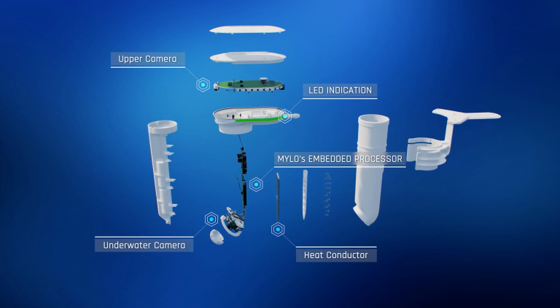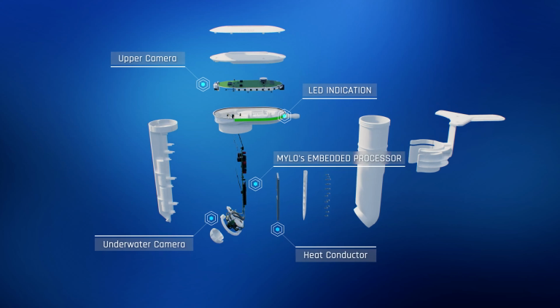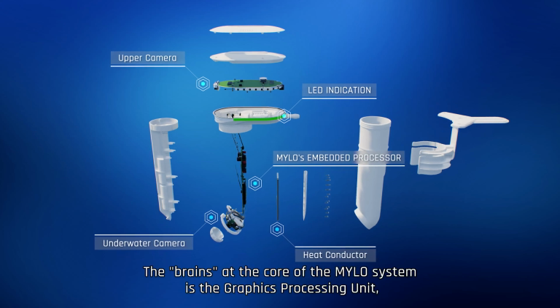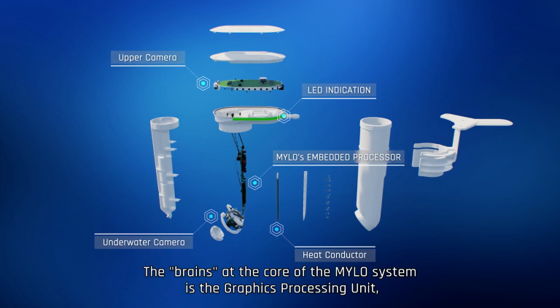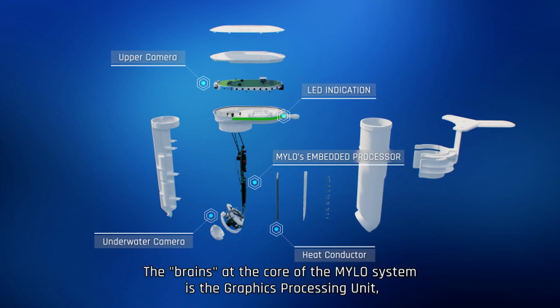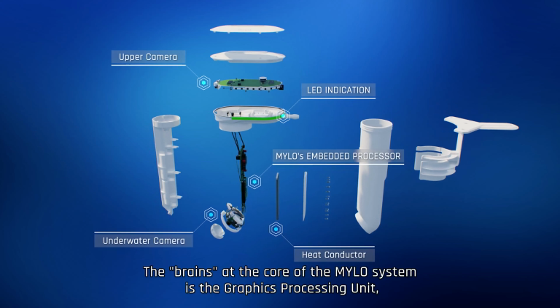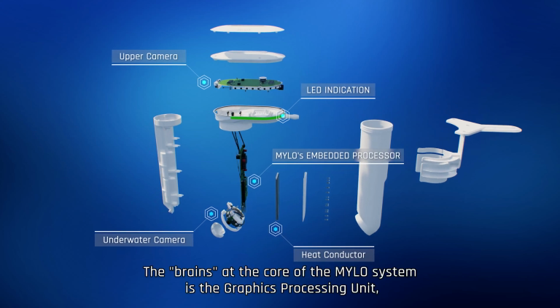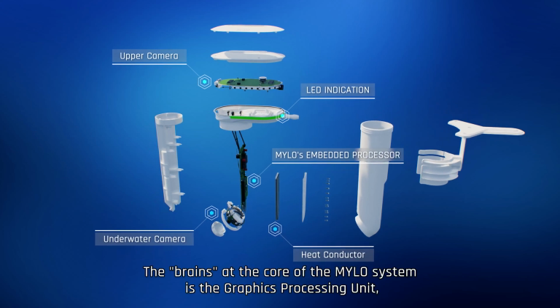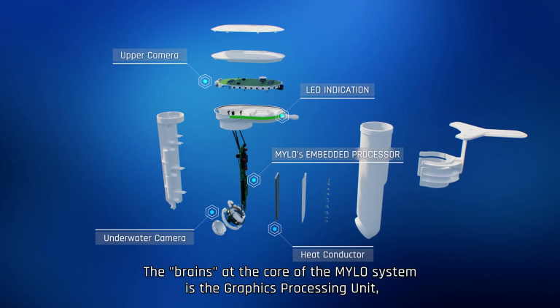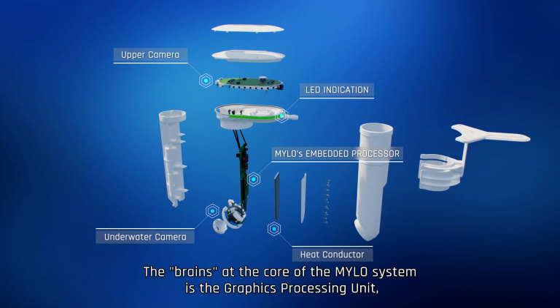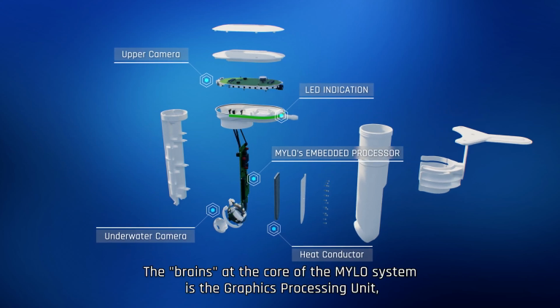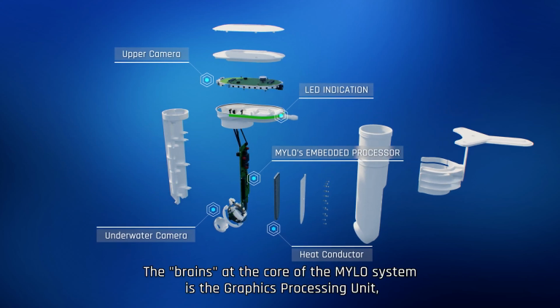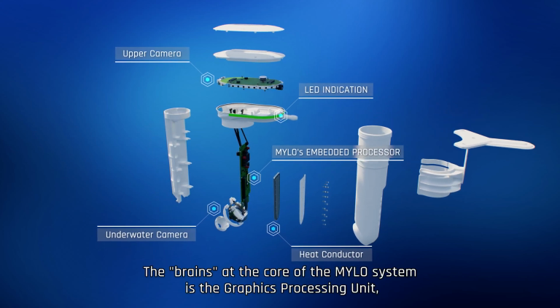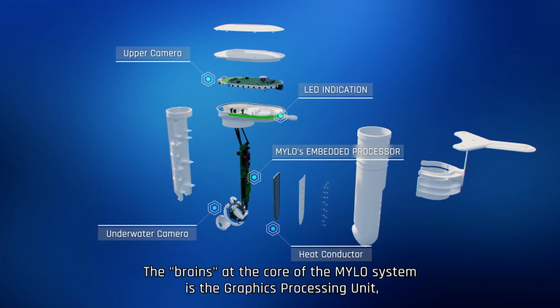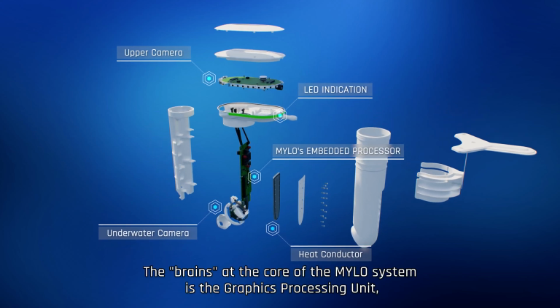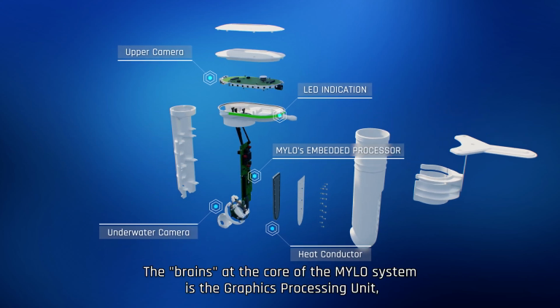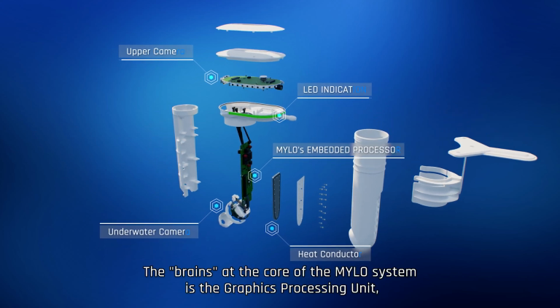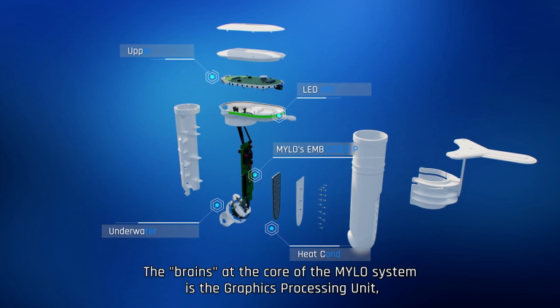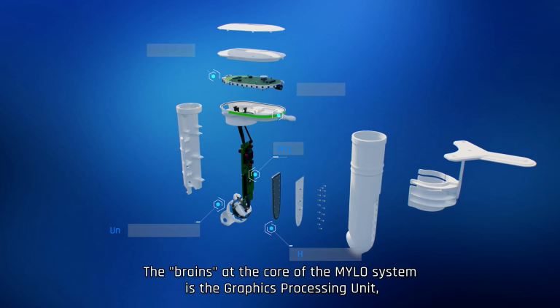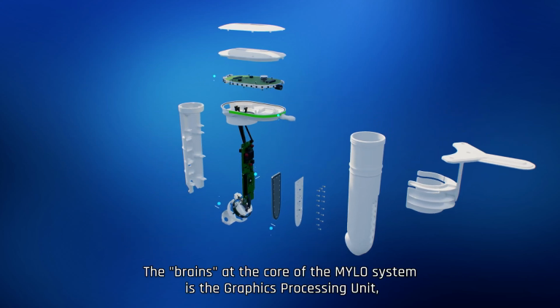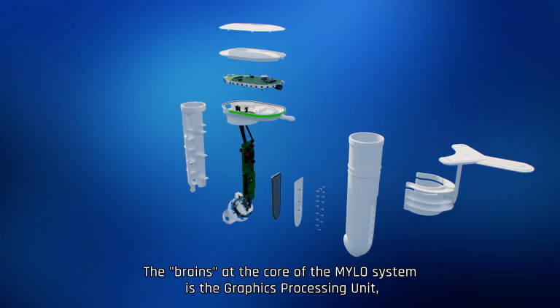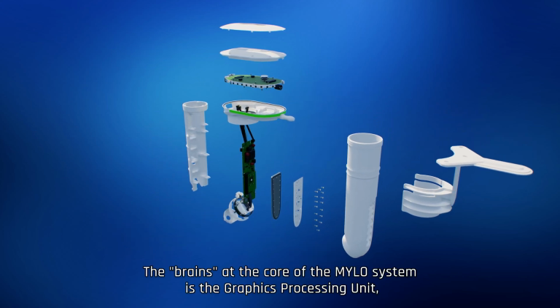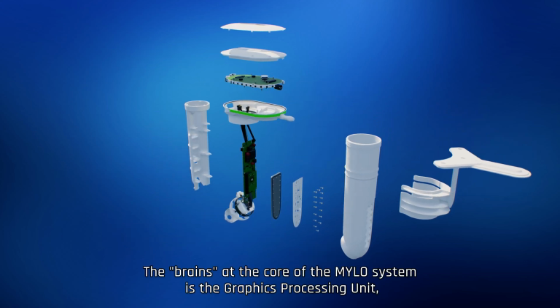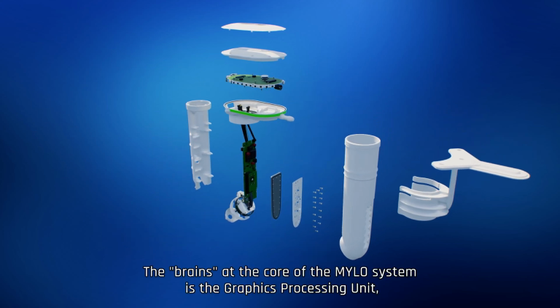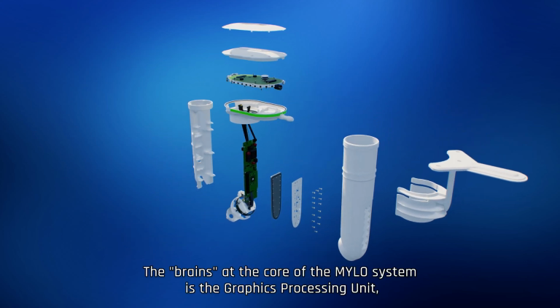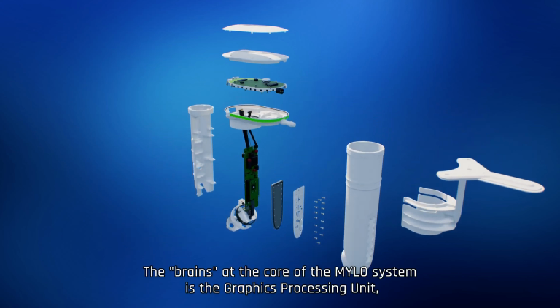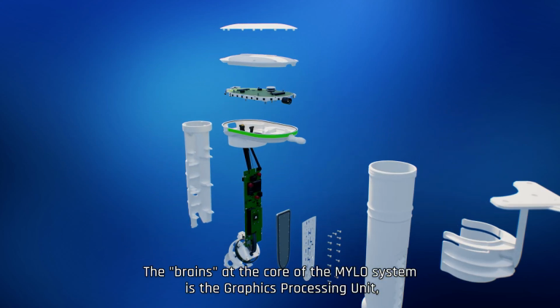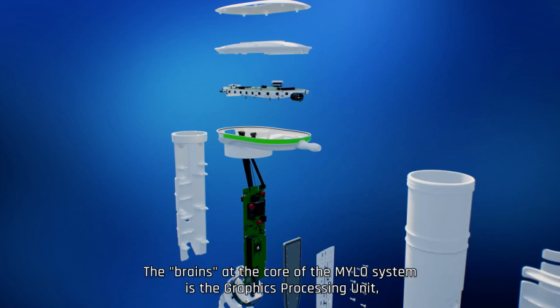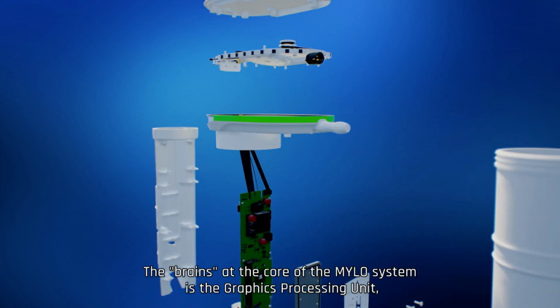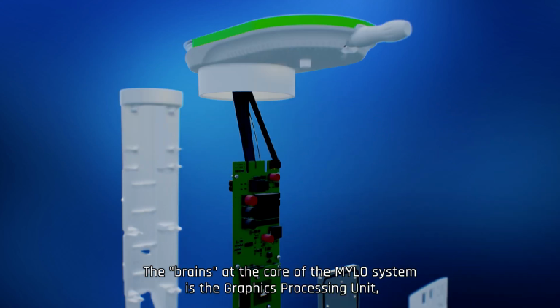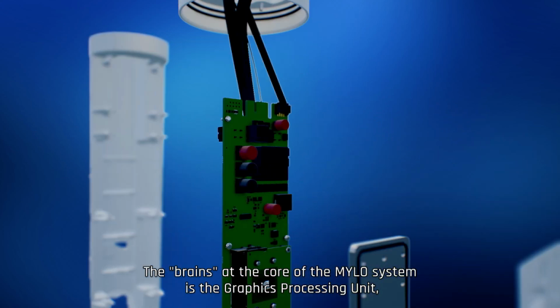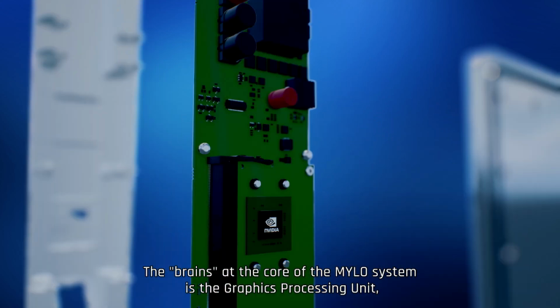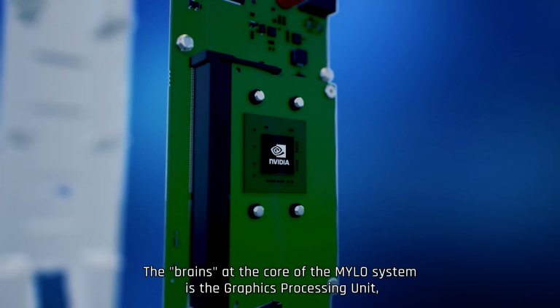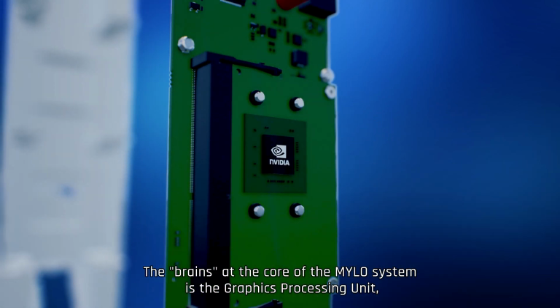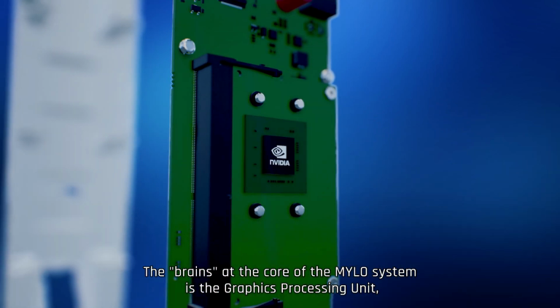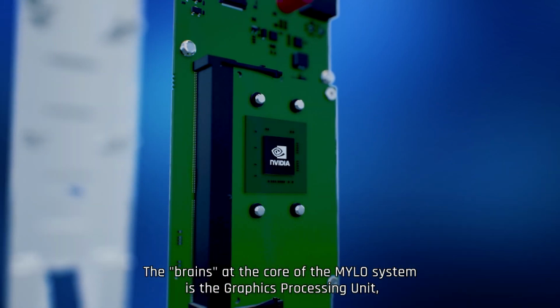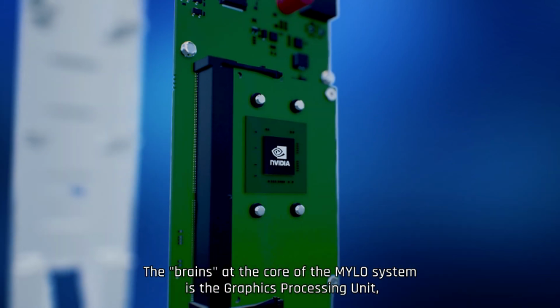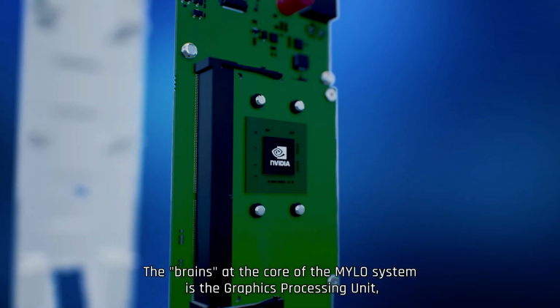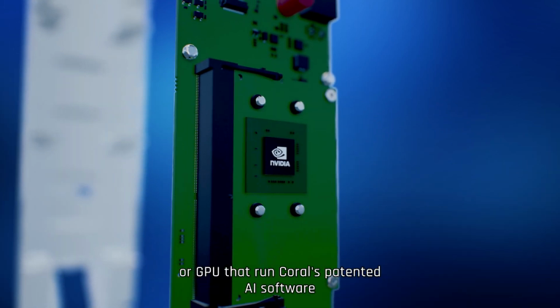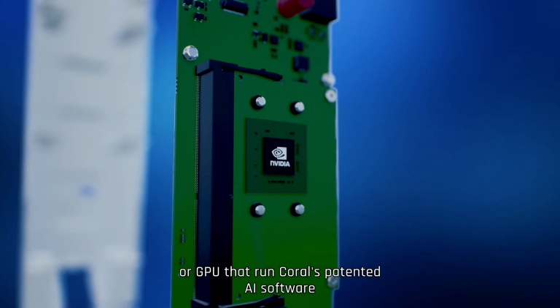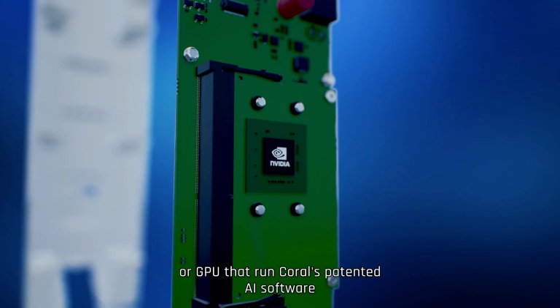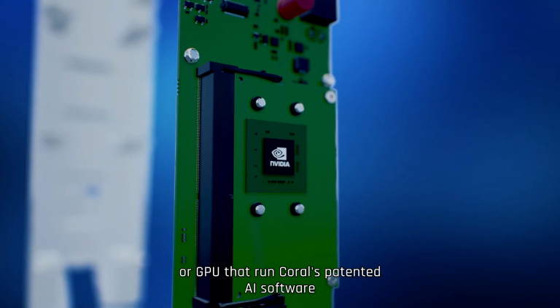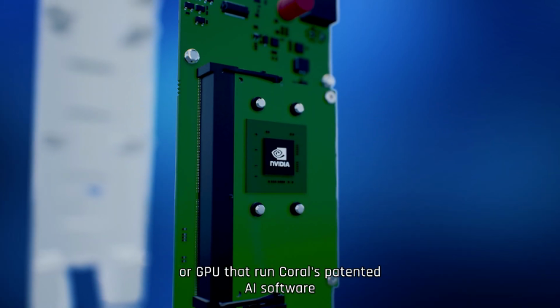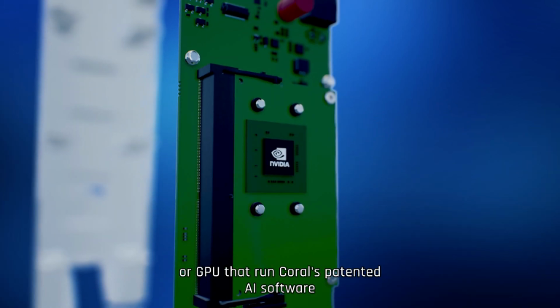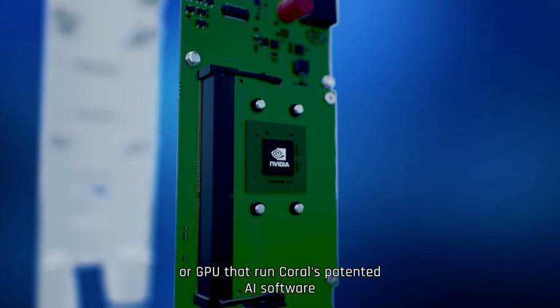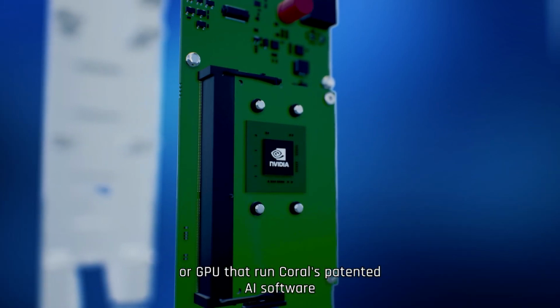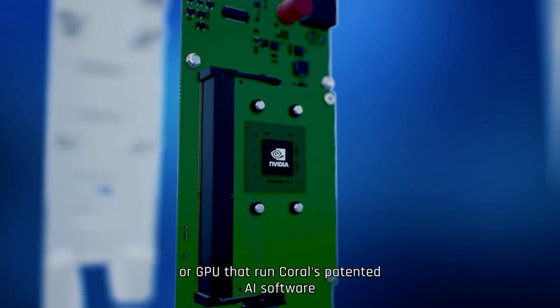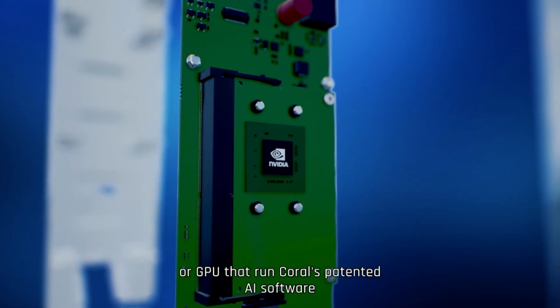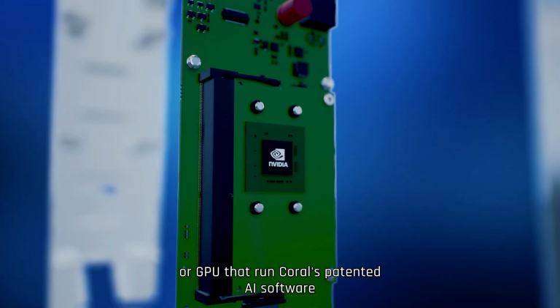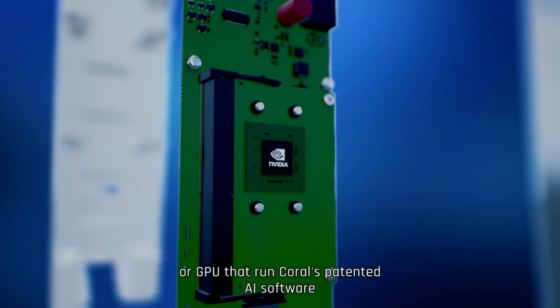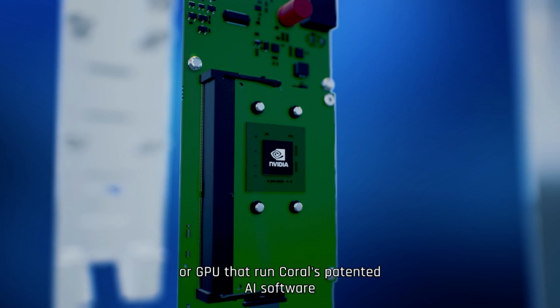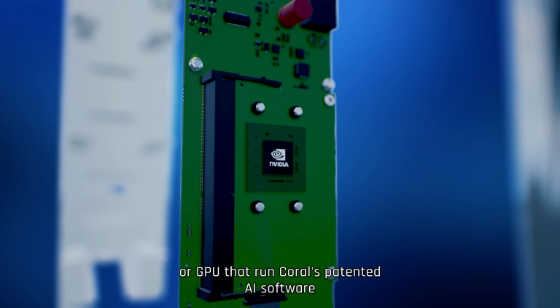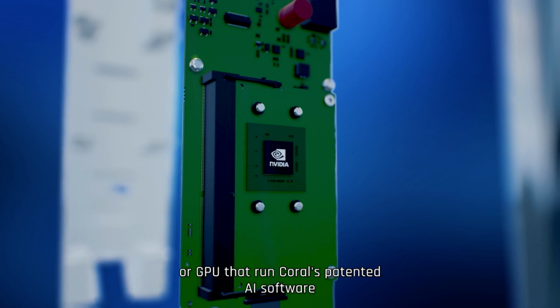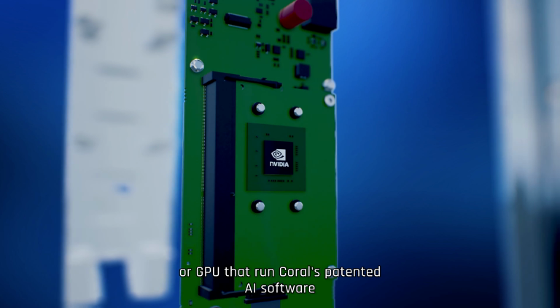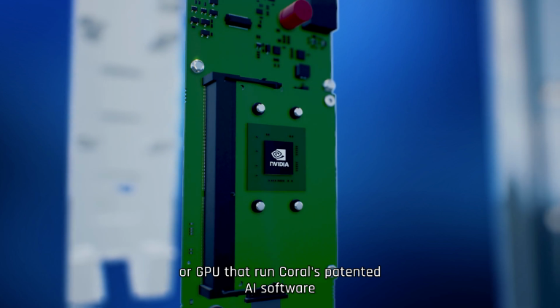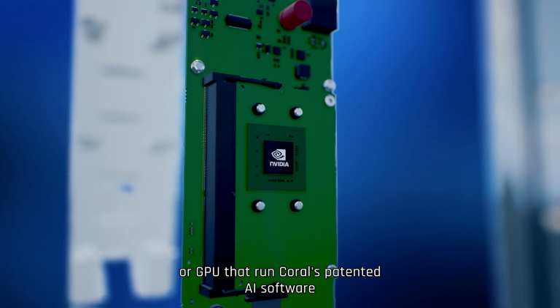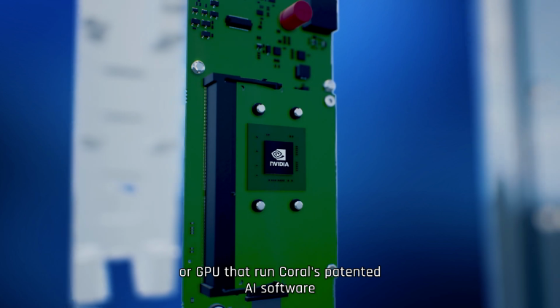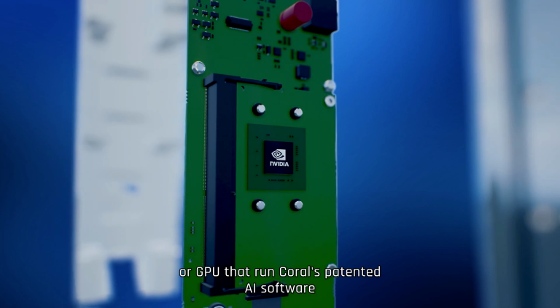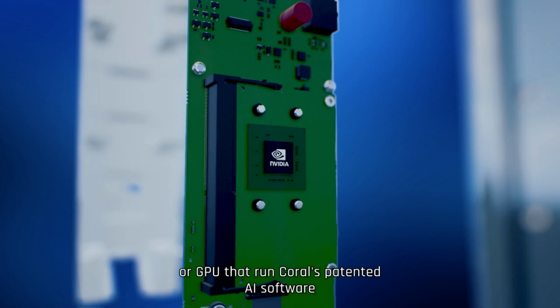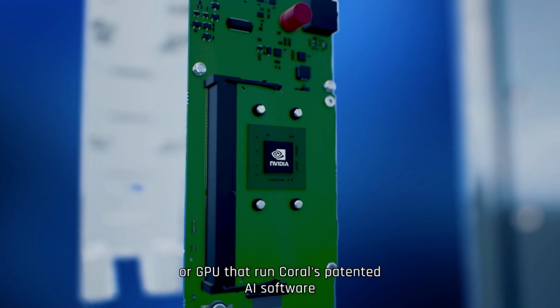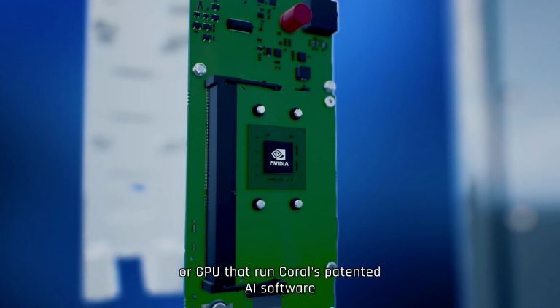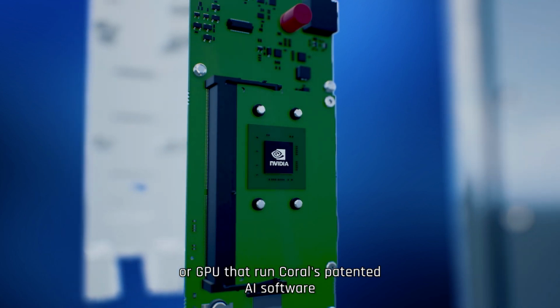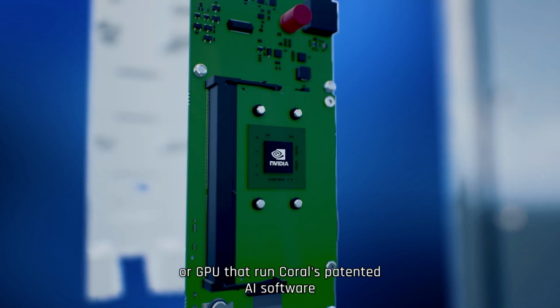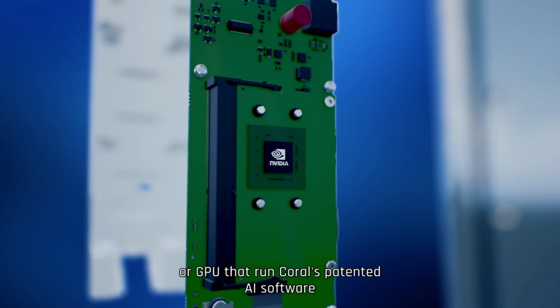The brains at the core of the MILO System is the graphics processing unit, or GPU, that runs CORAL's patented AI software.